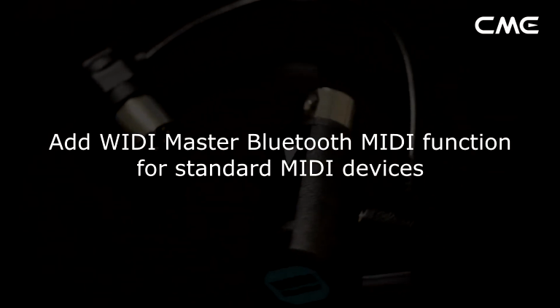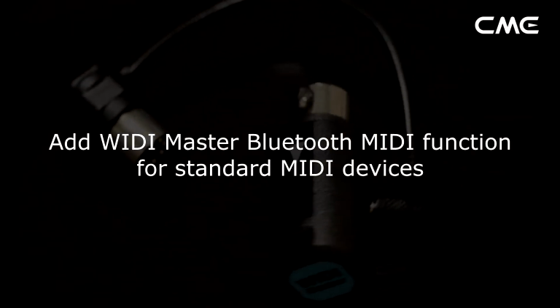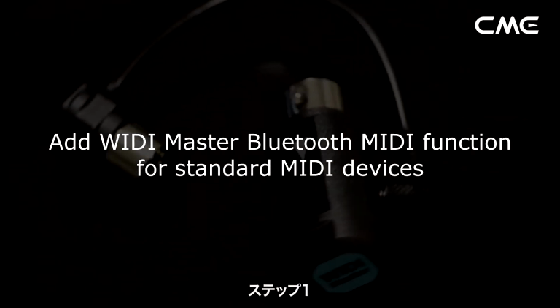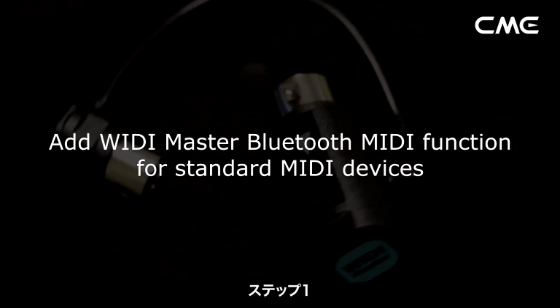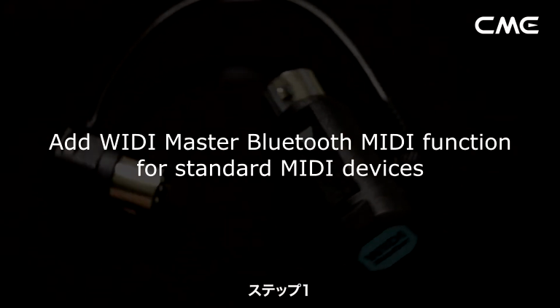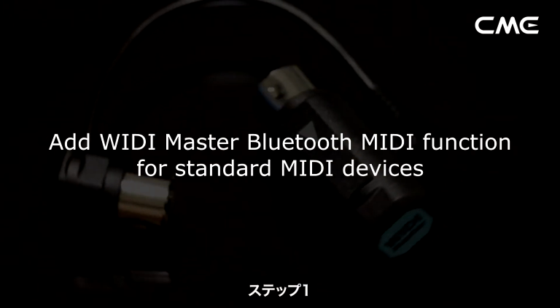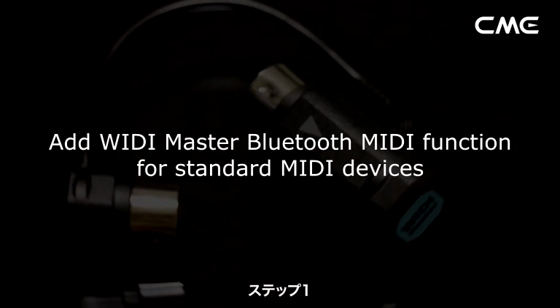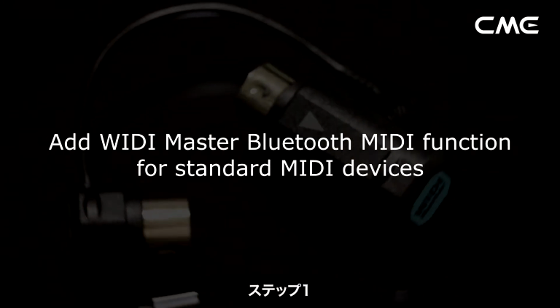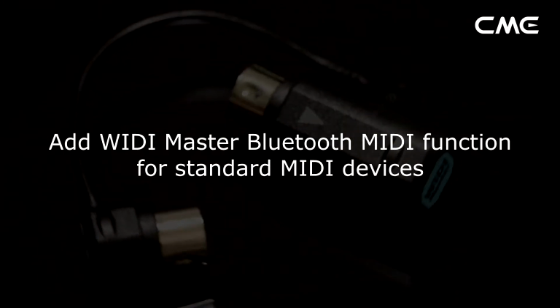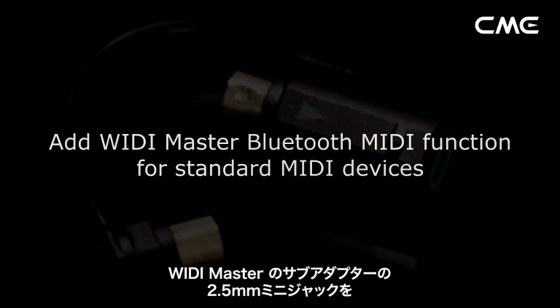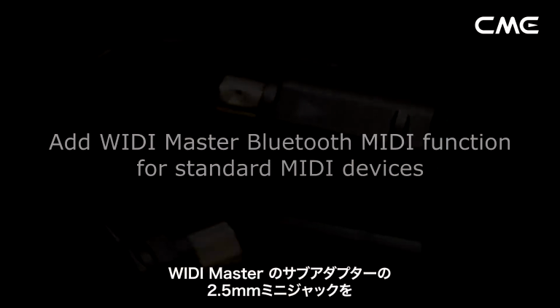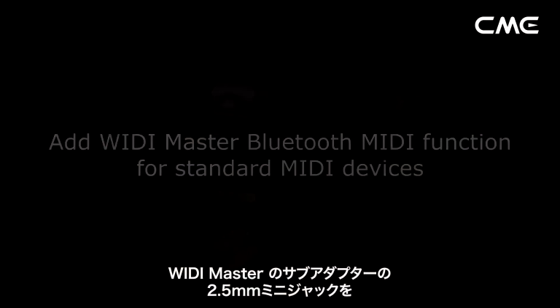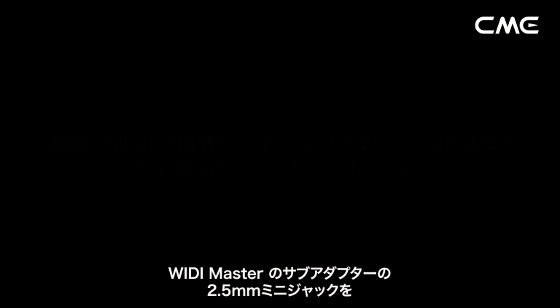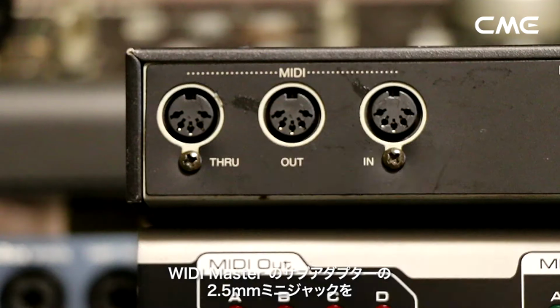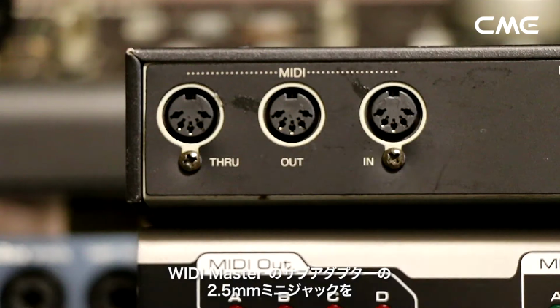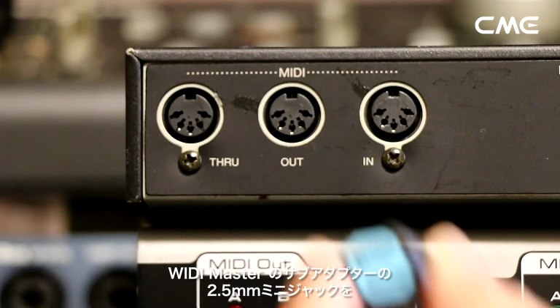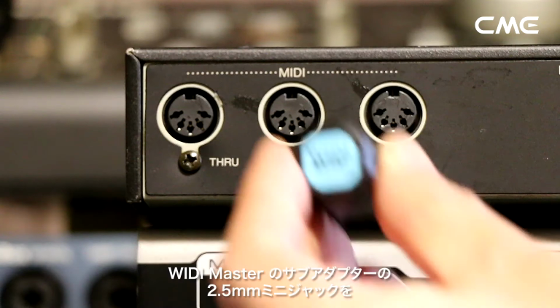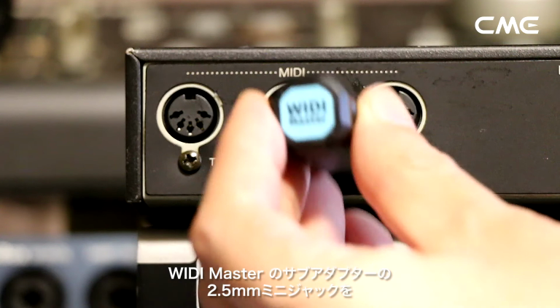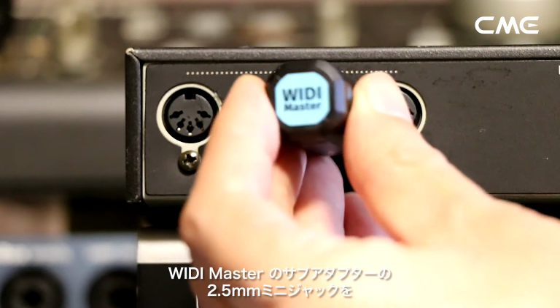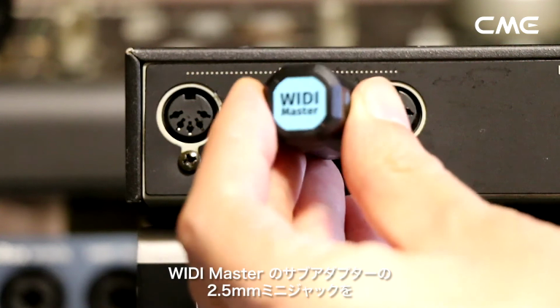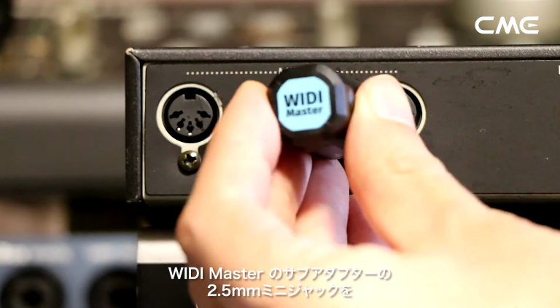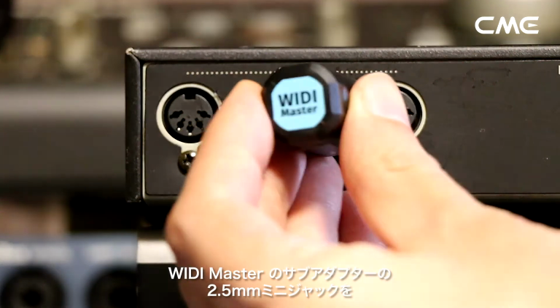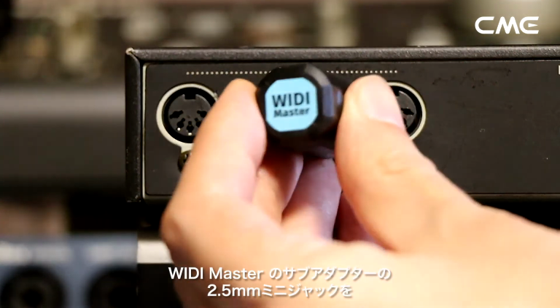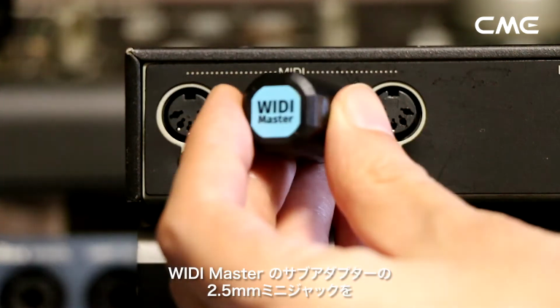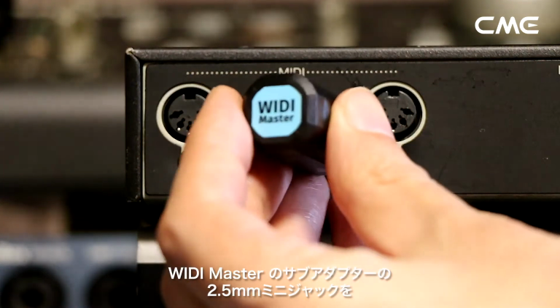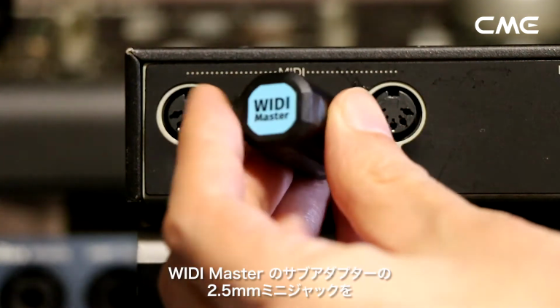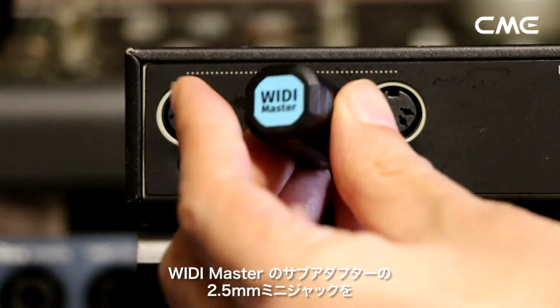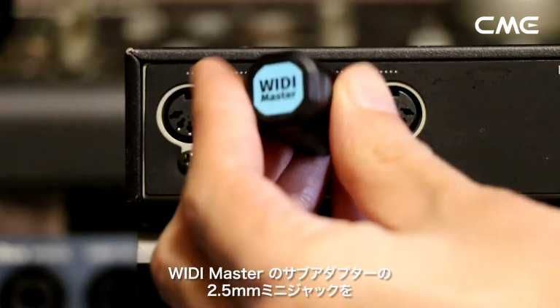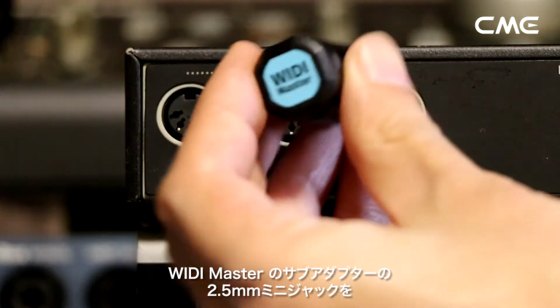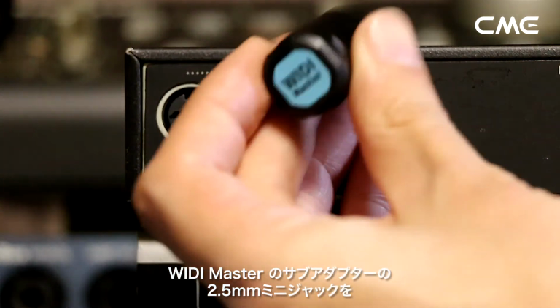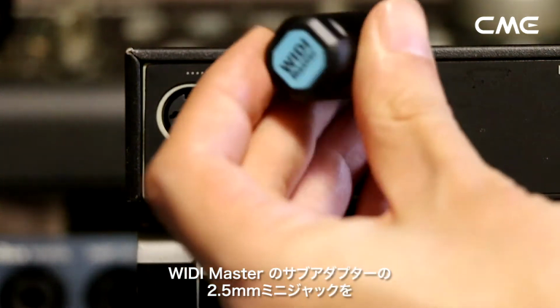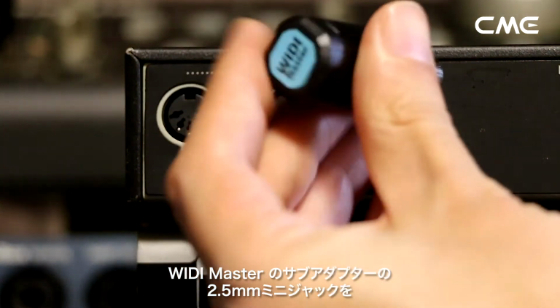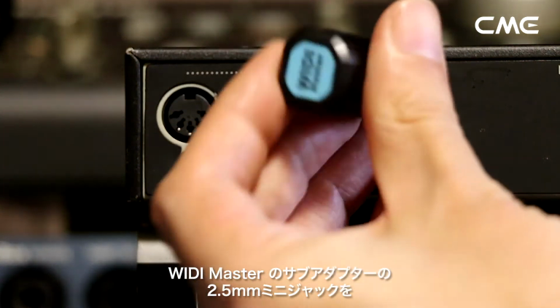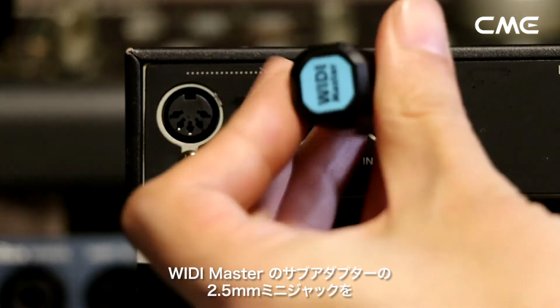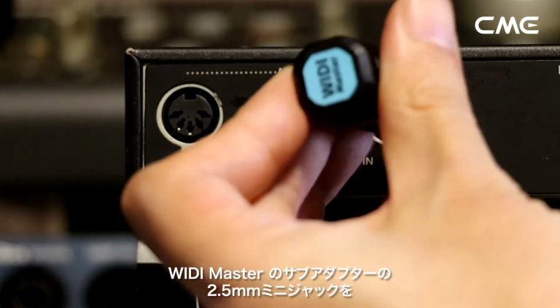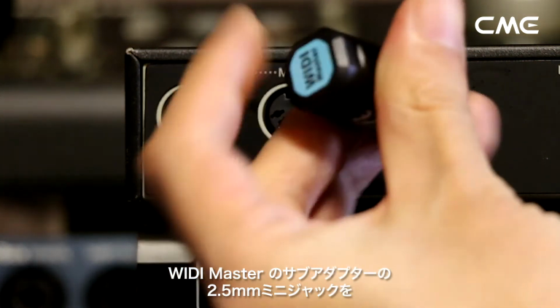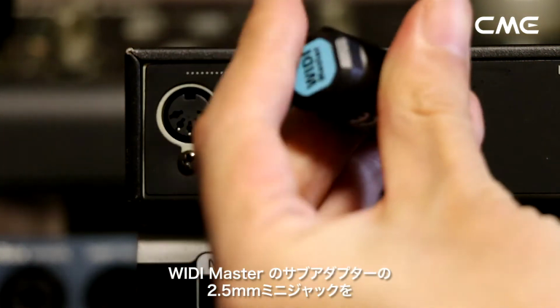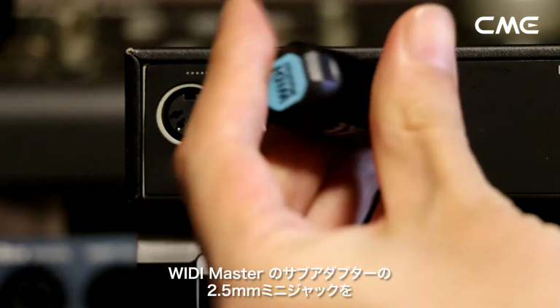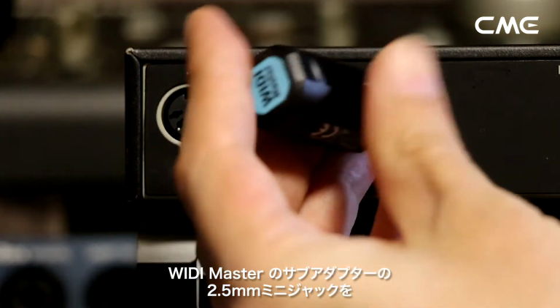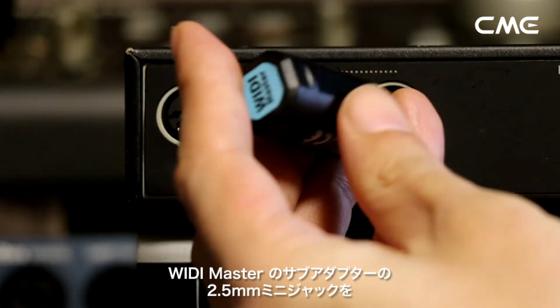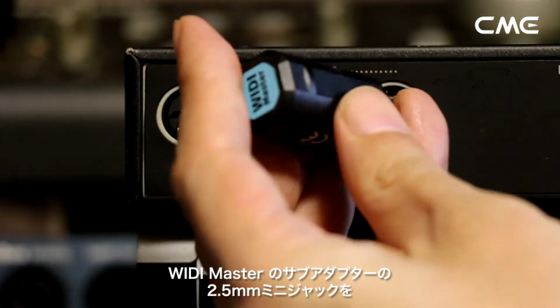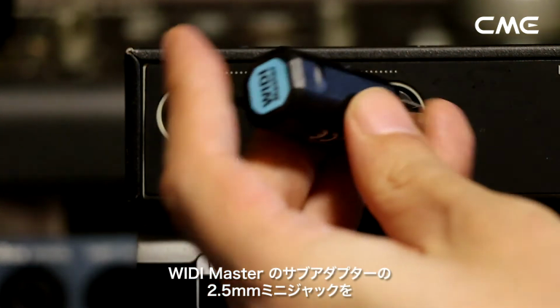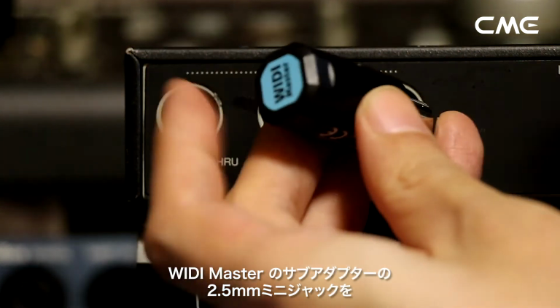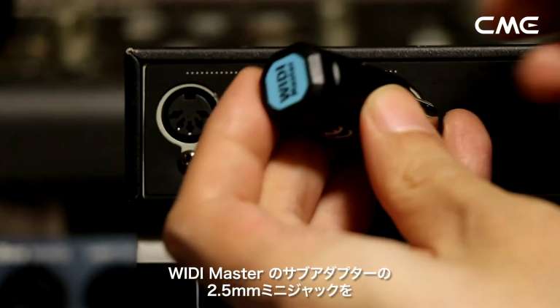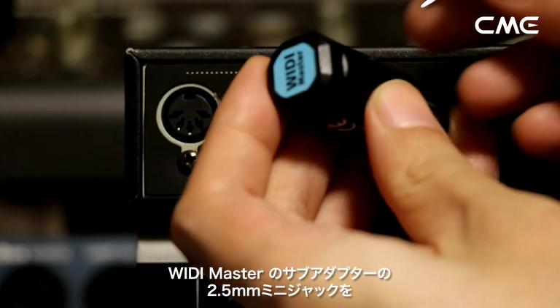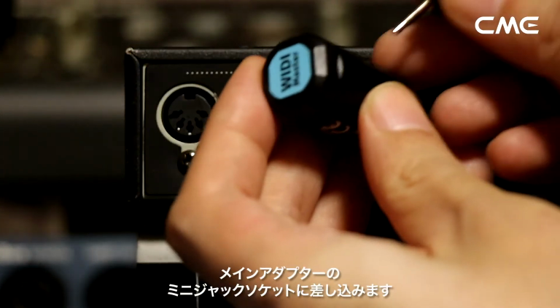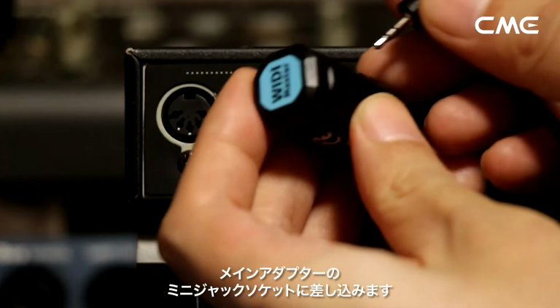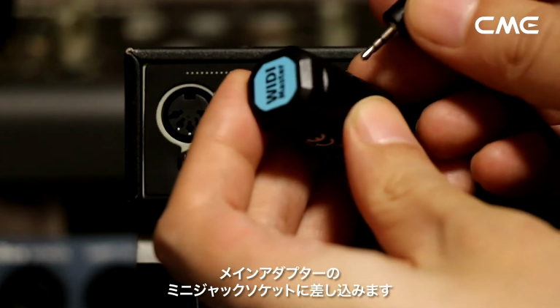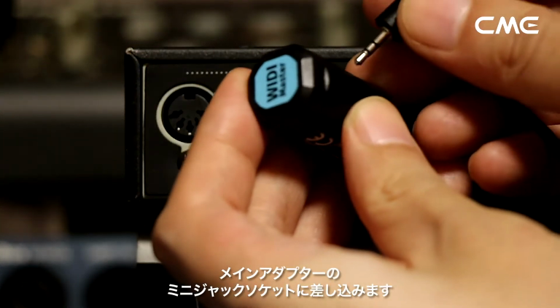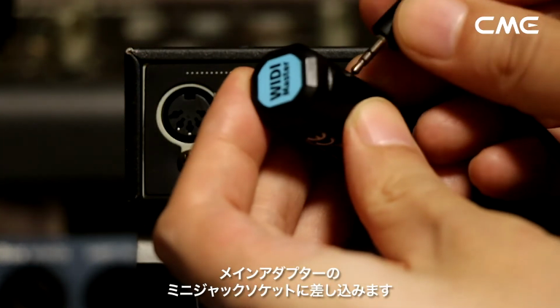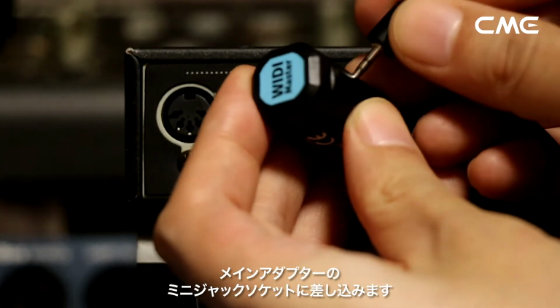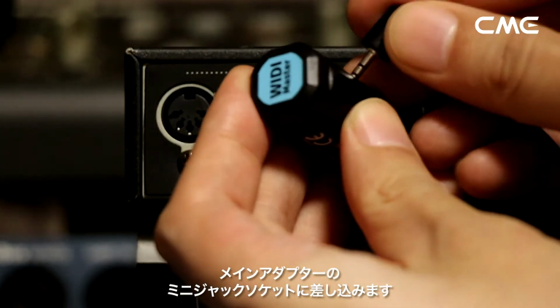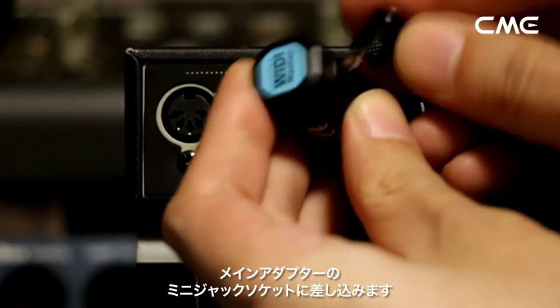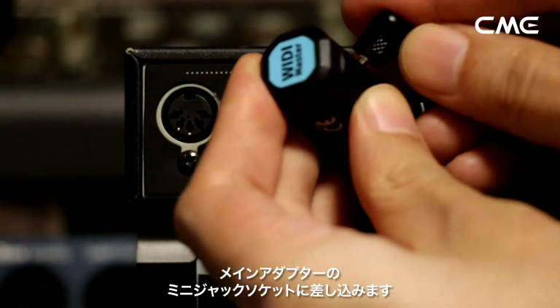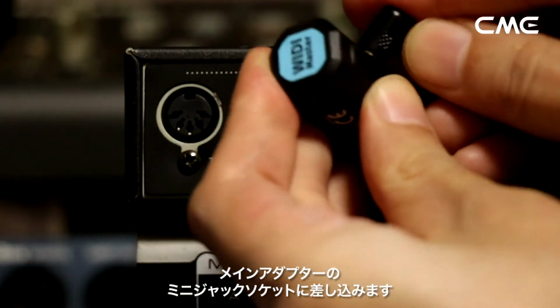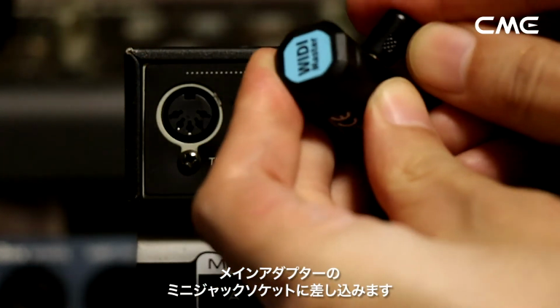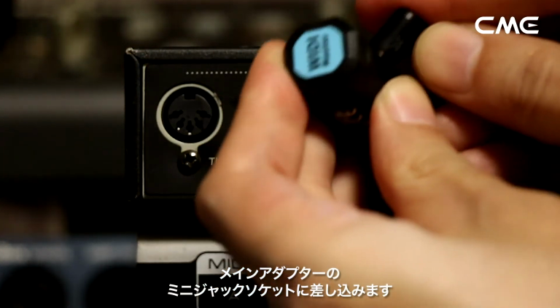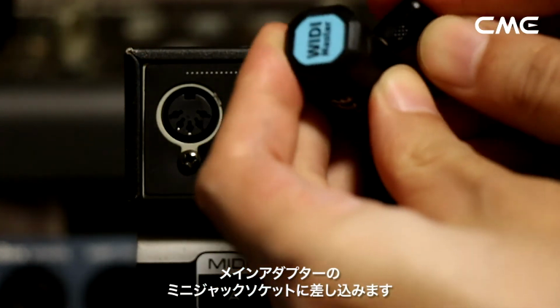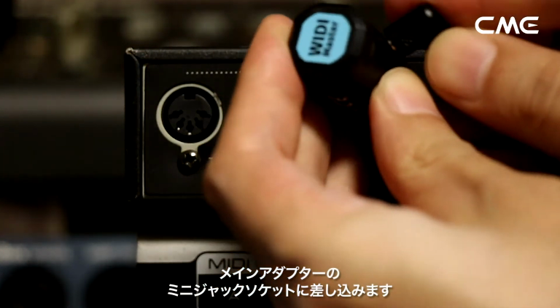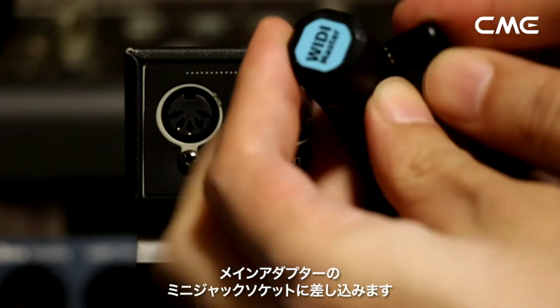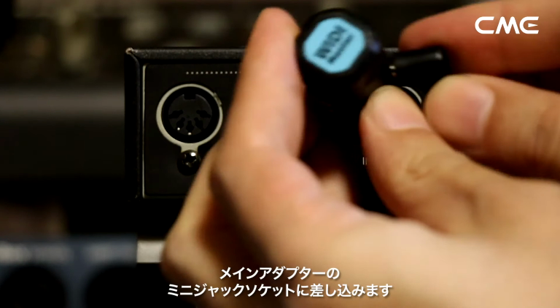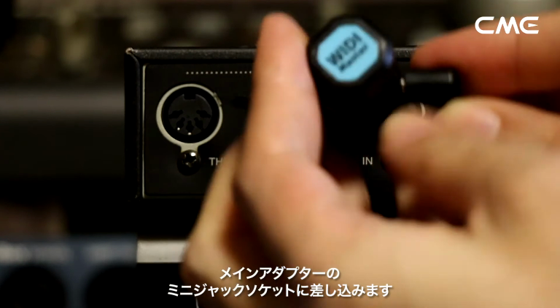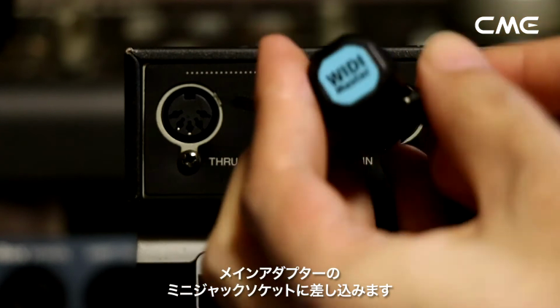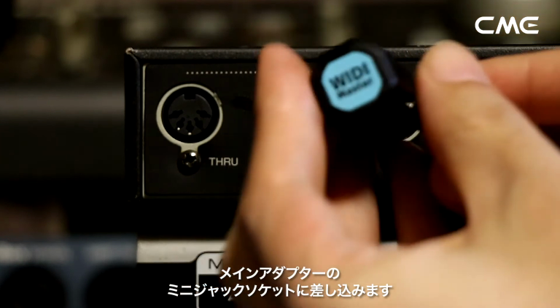Step 1. Plug the 2.5mm mini jack connector of Weedie Master's sub-adapter into the mini jack socket of the main adapter.